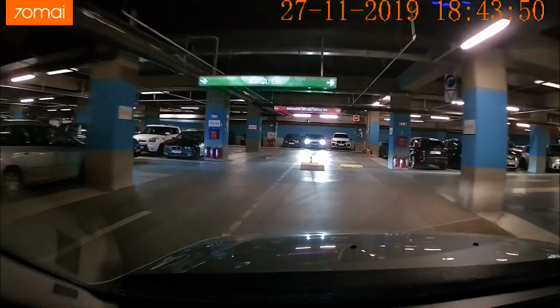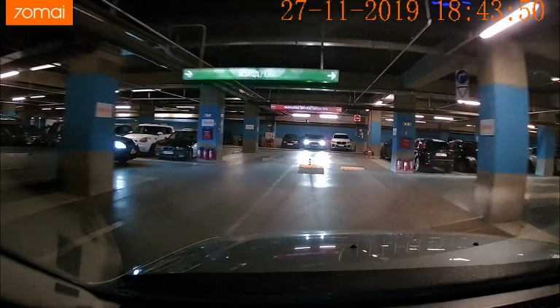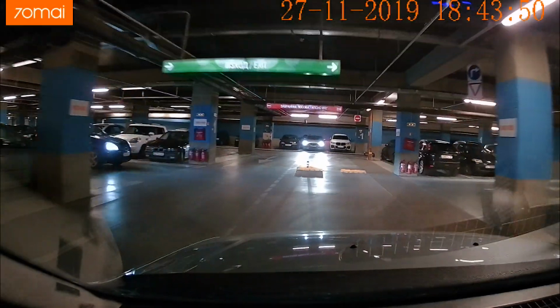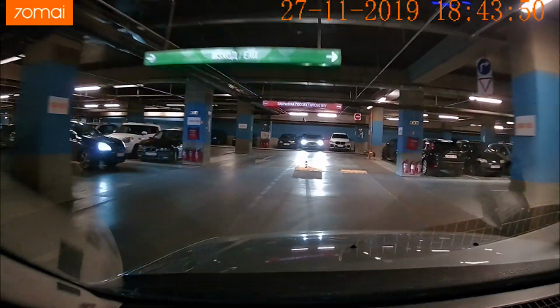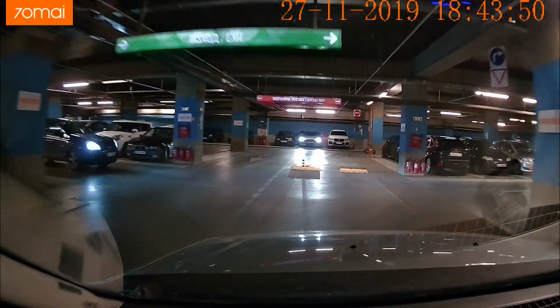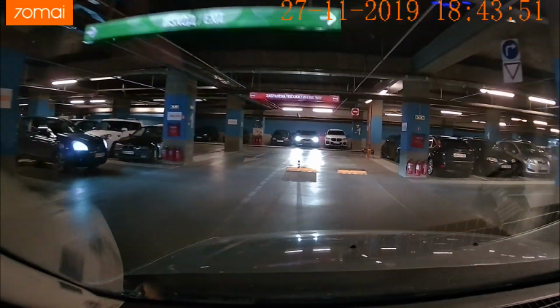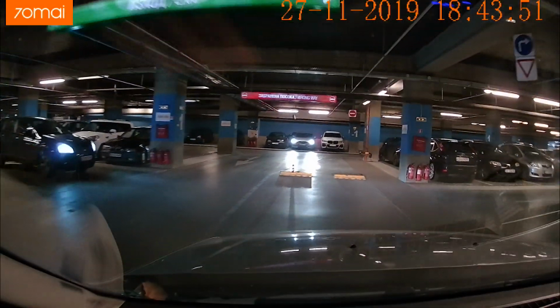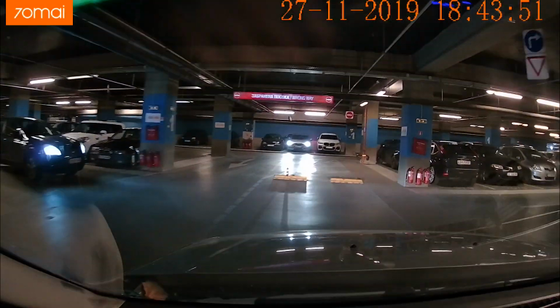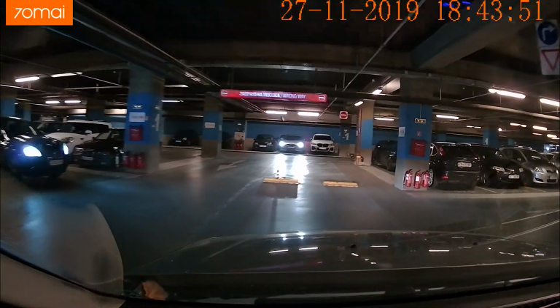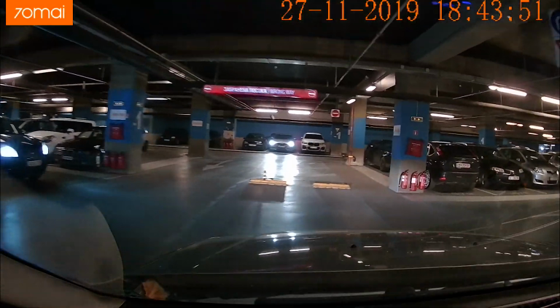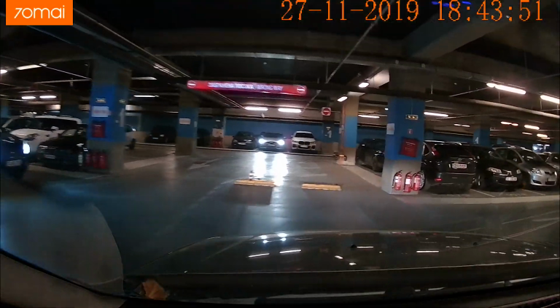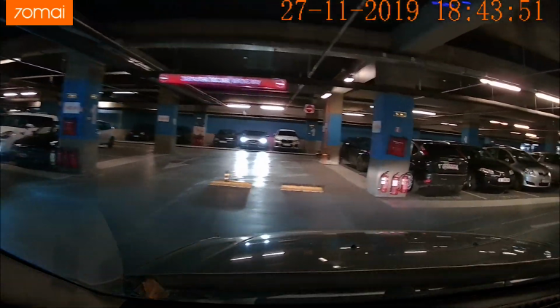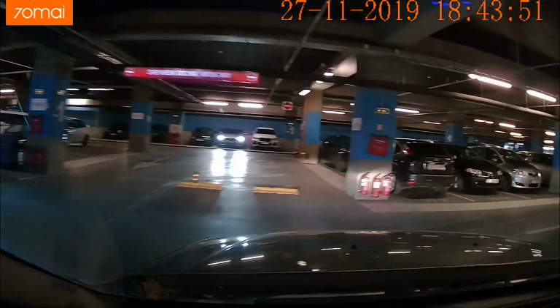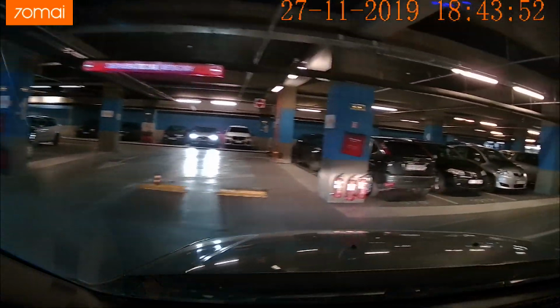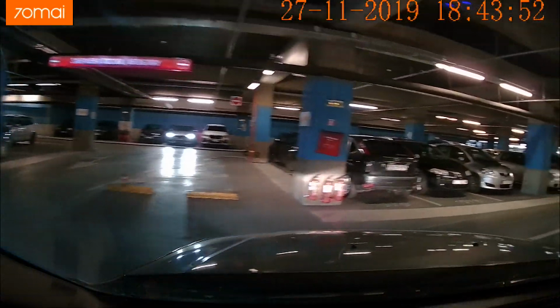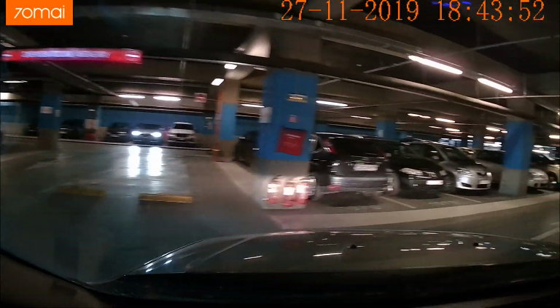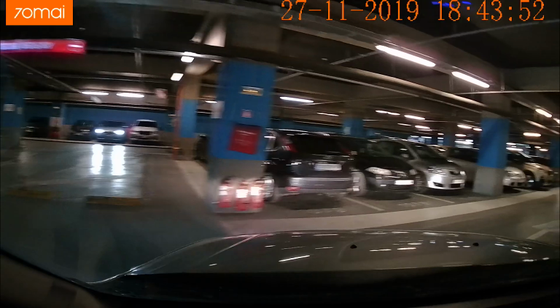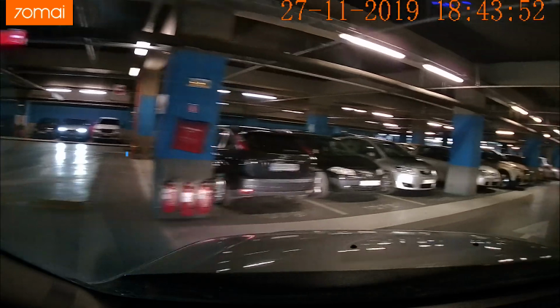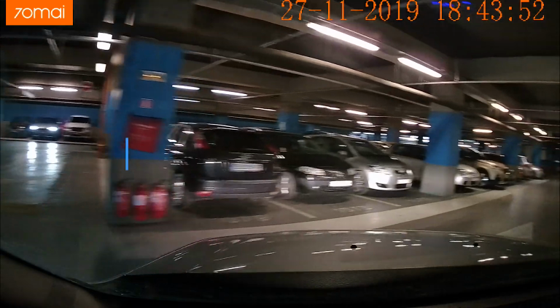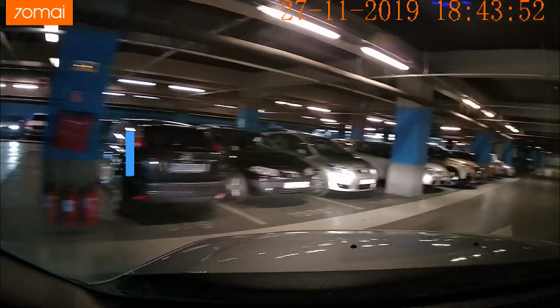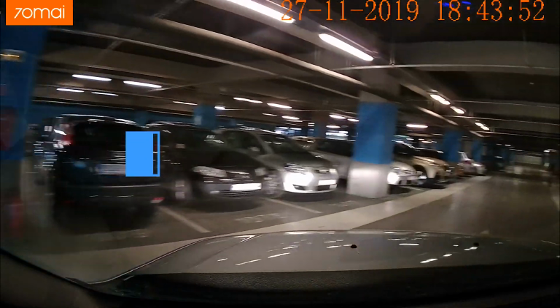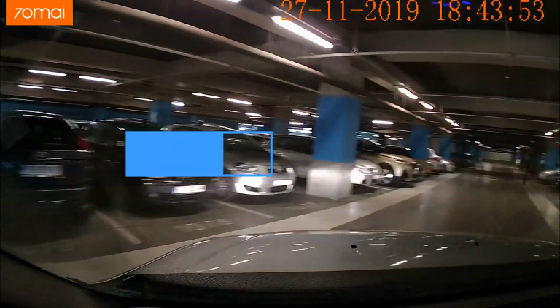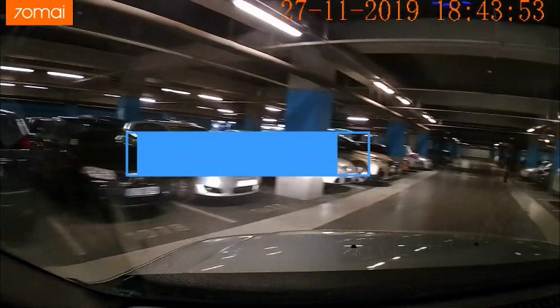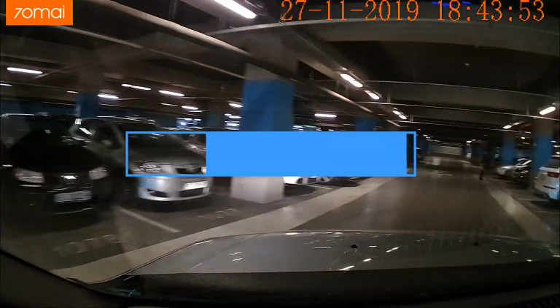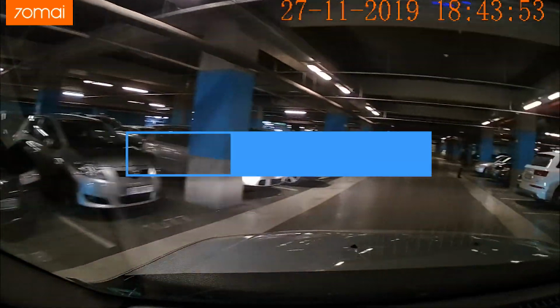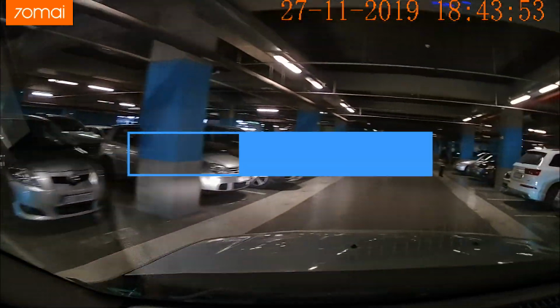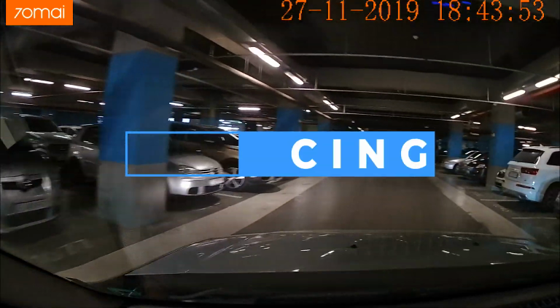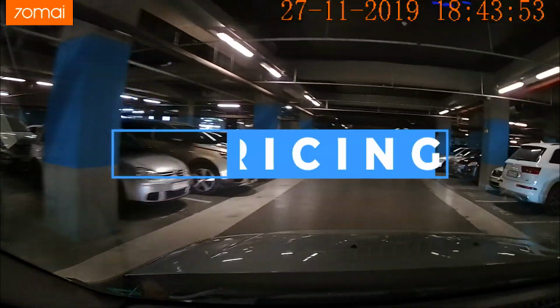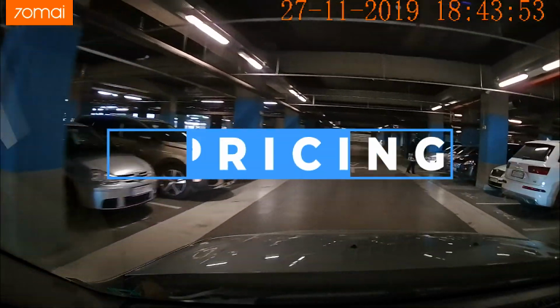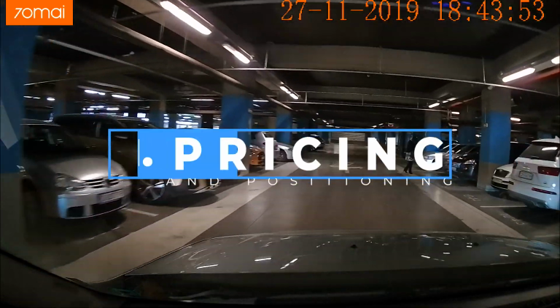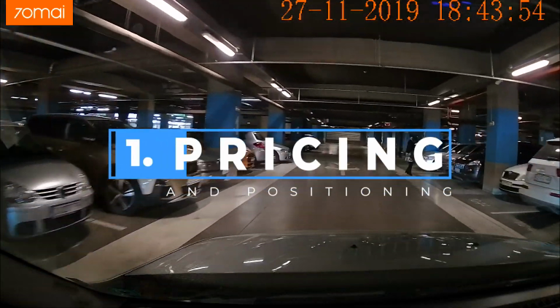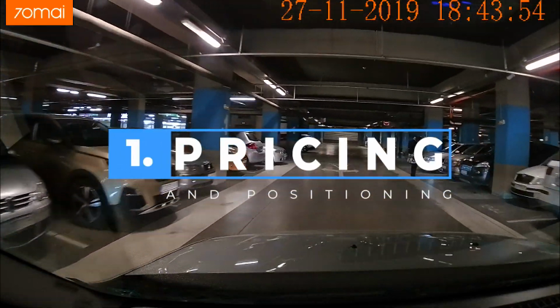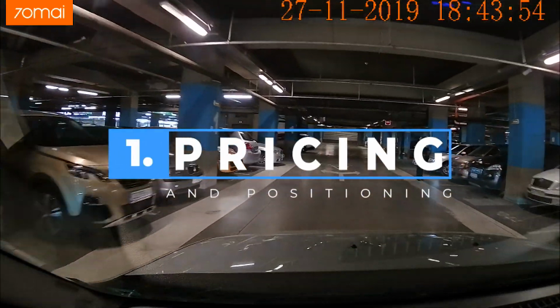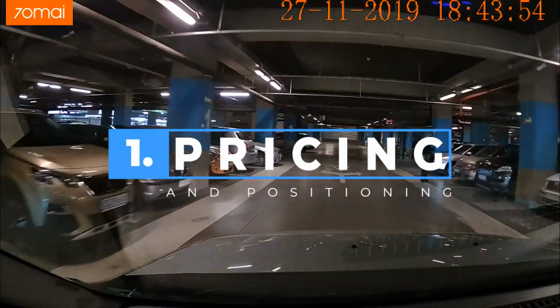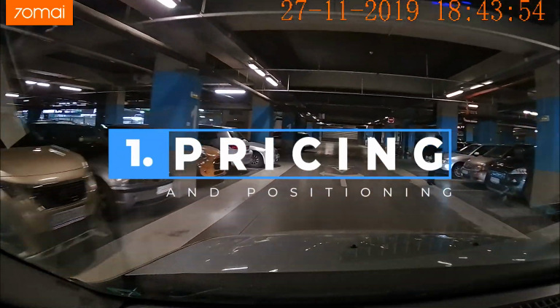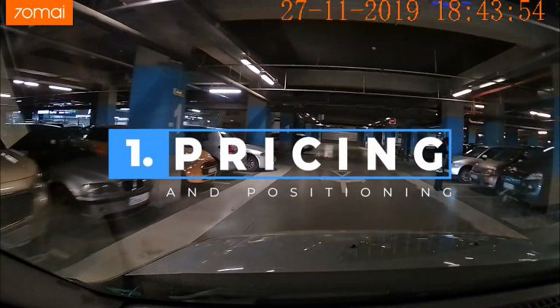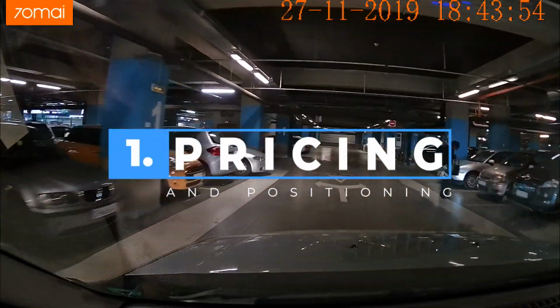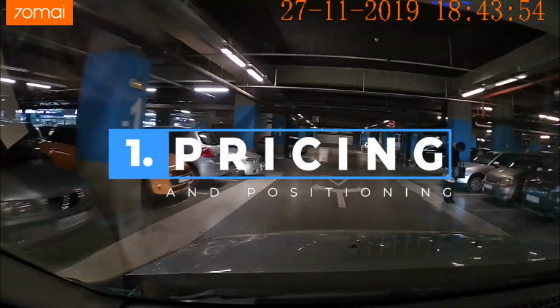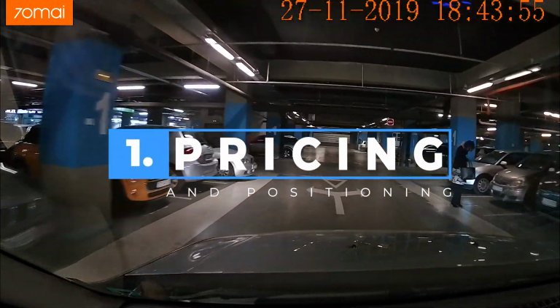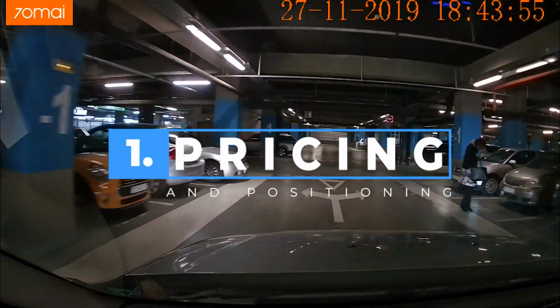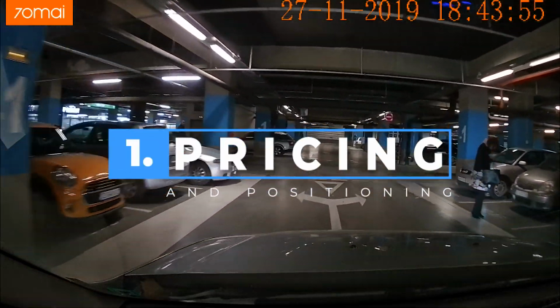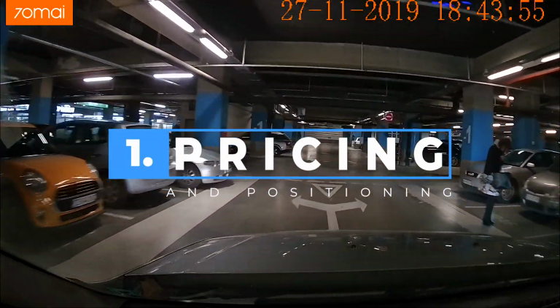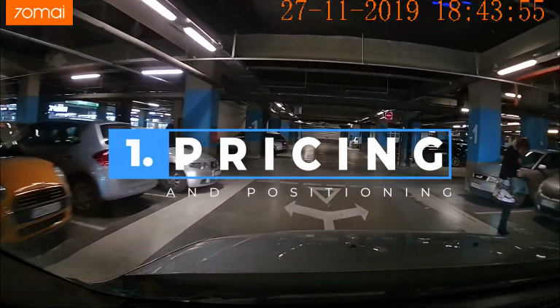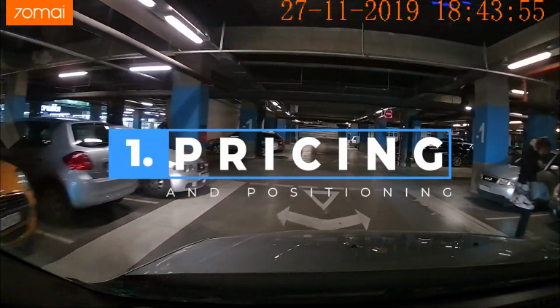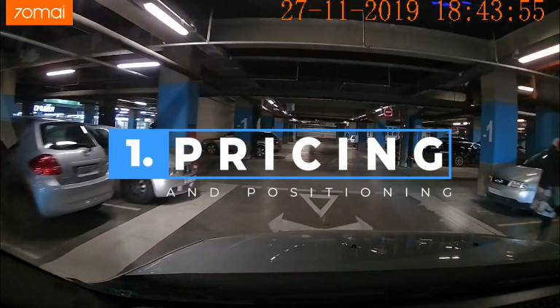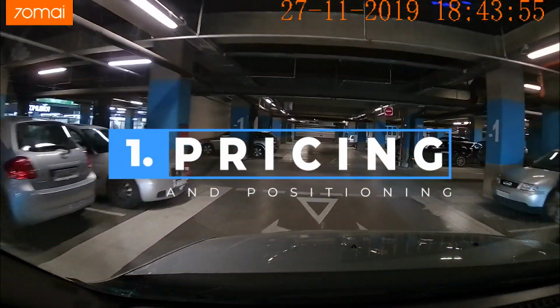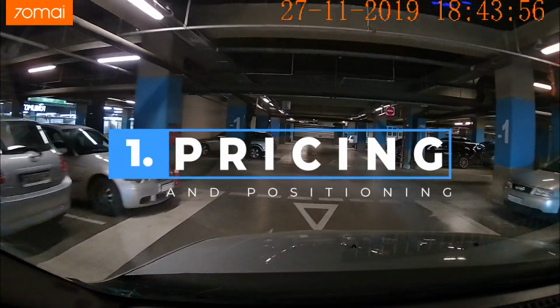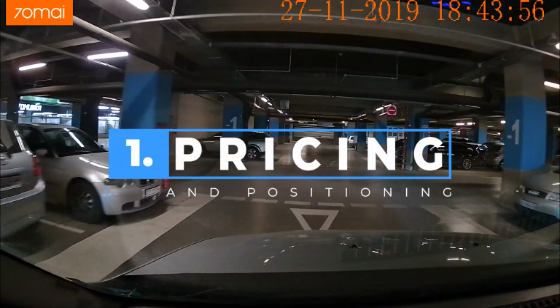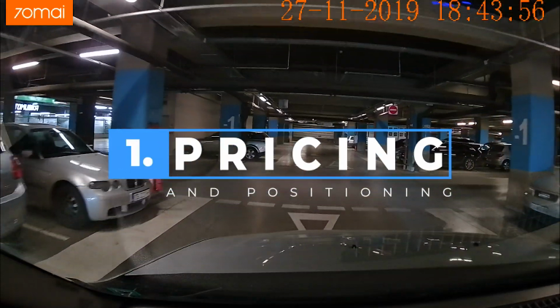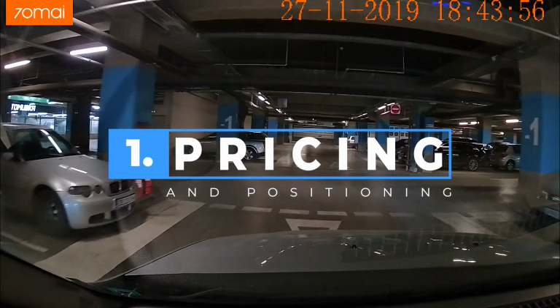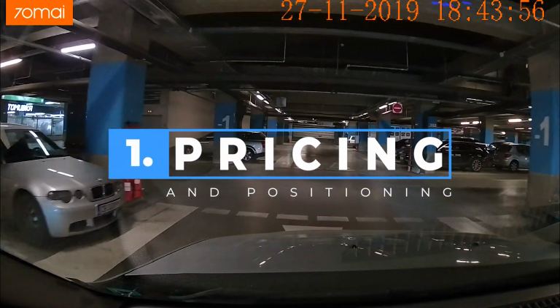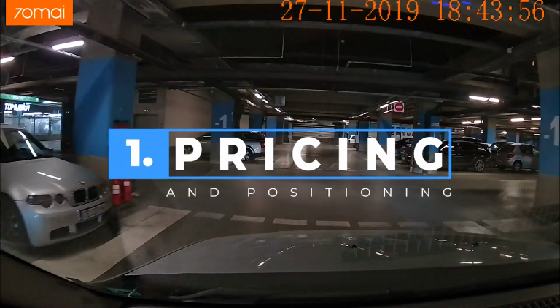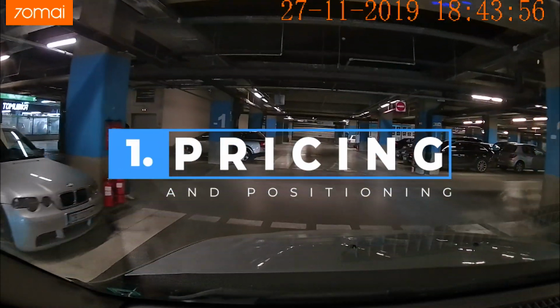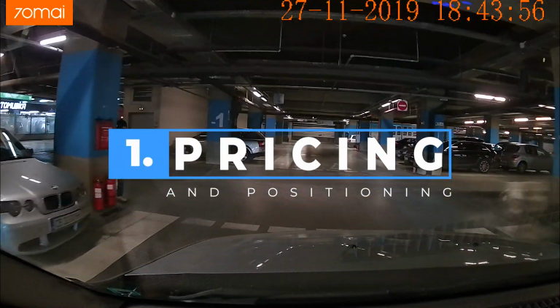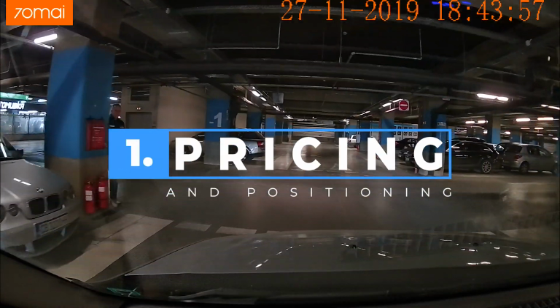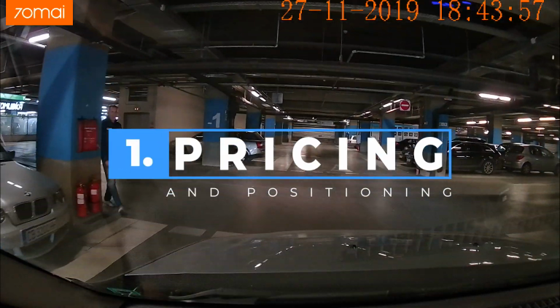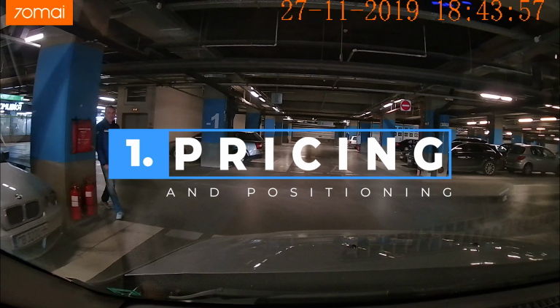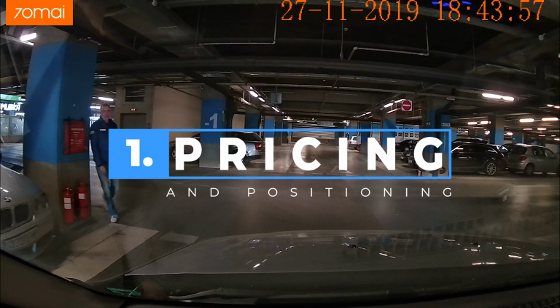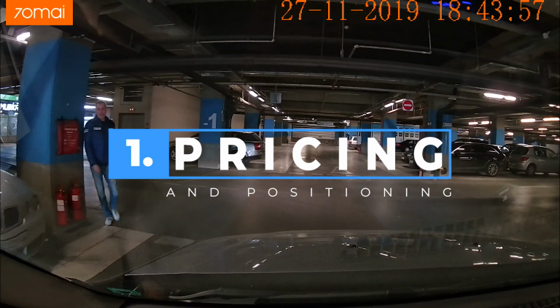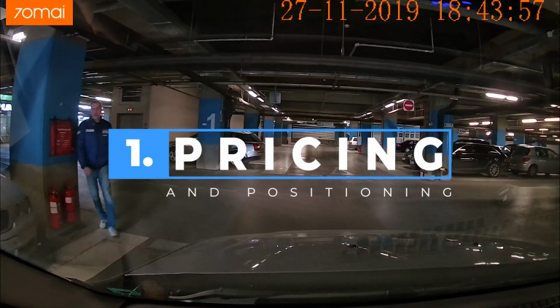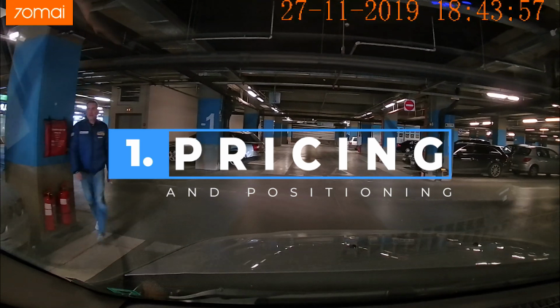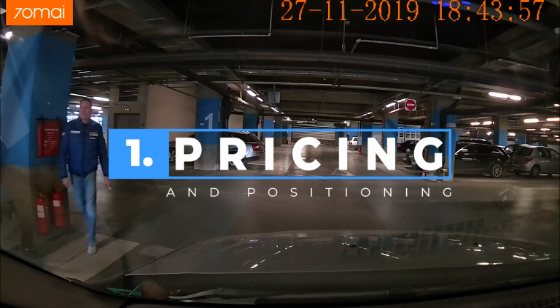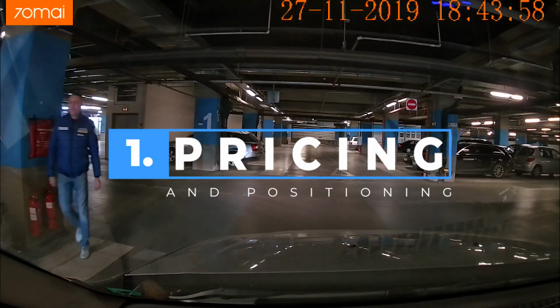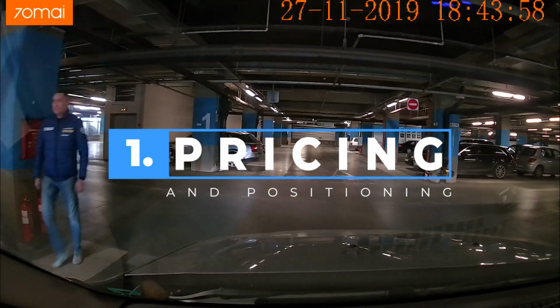Welcome everybody to the Tech4All channel. My name is Michael and there are so many awesome cool tech gadgets we inspect here. Make sure to subscribe and stay up to date.